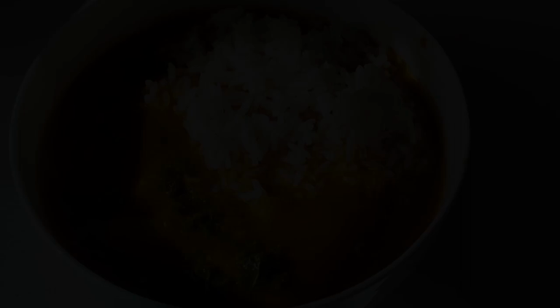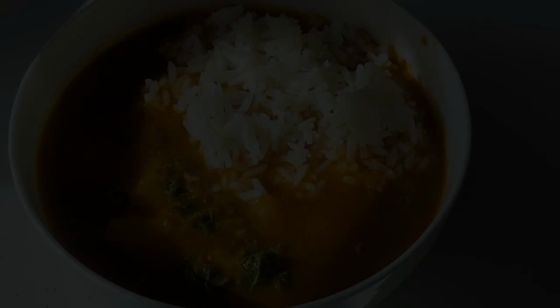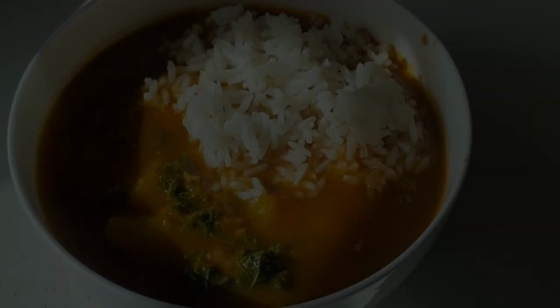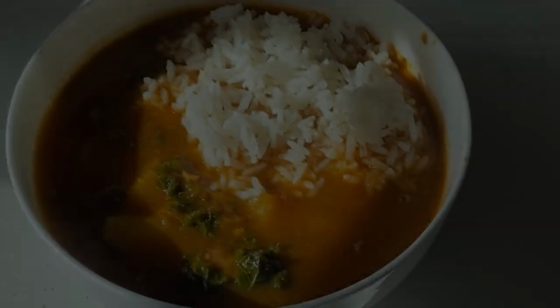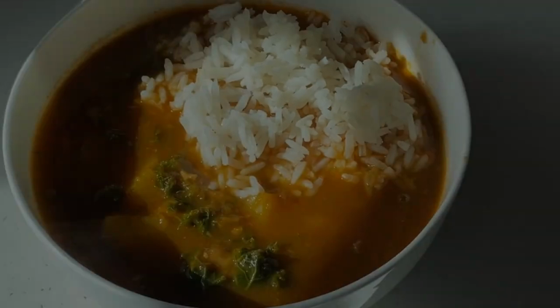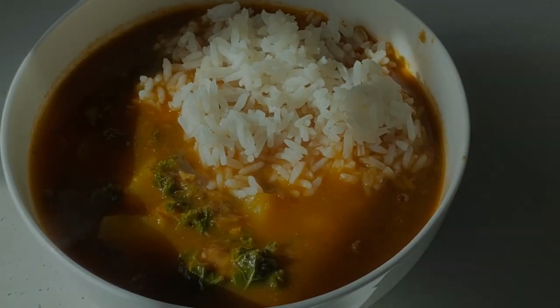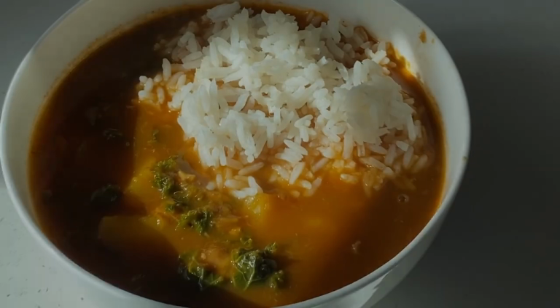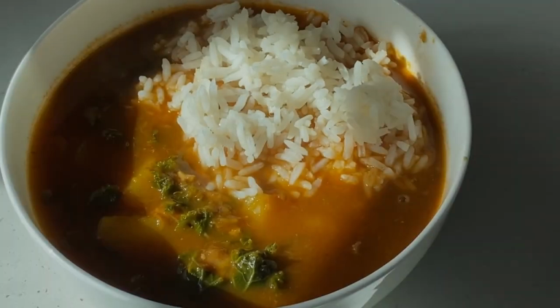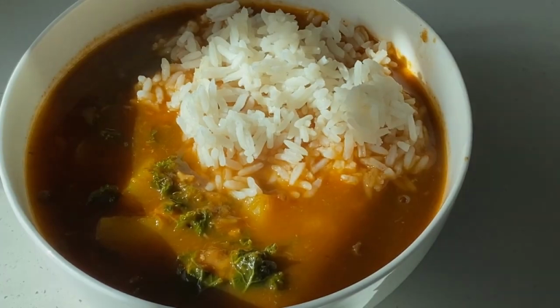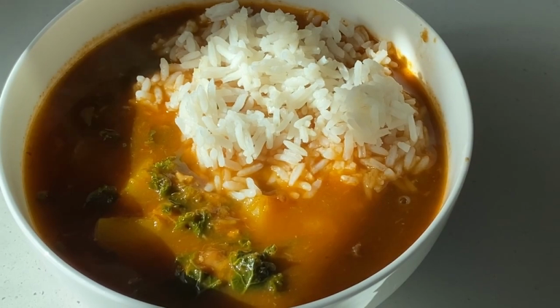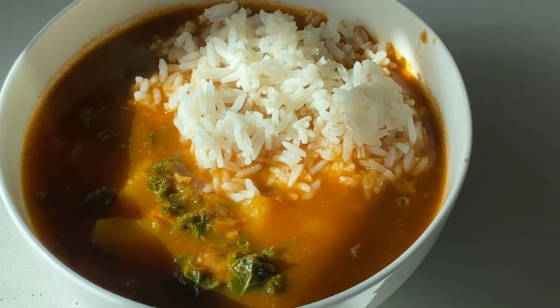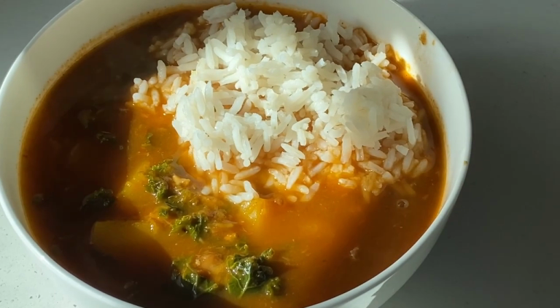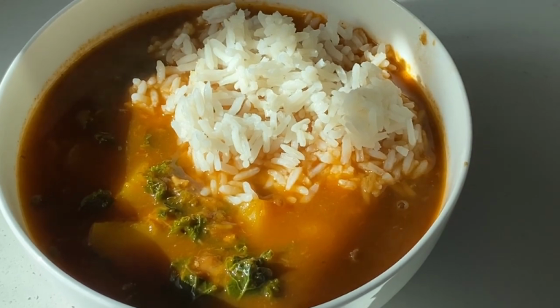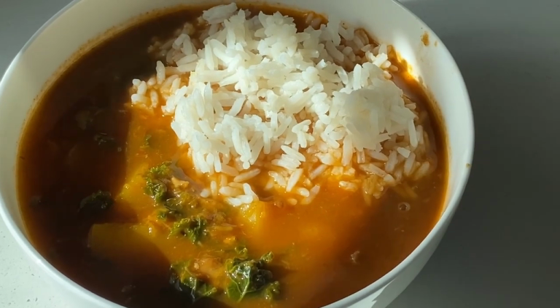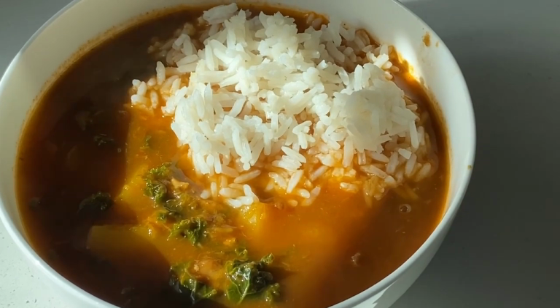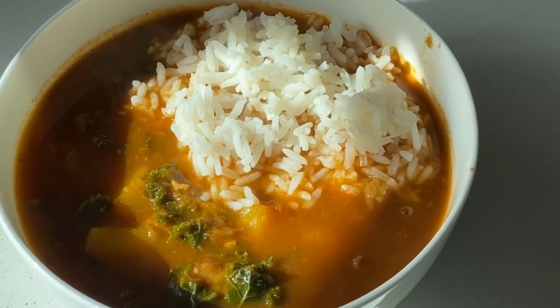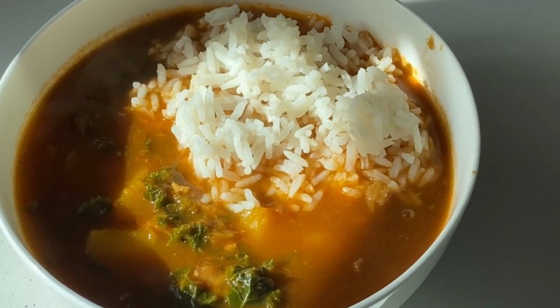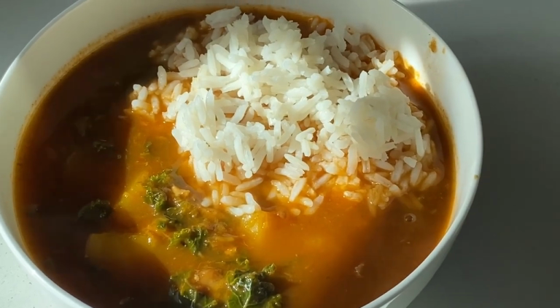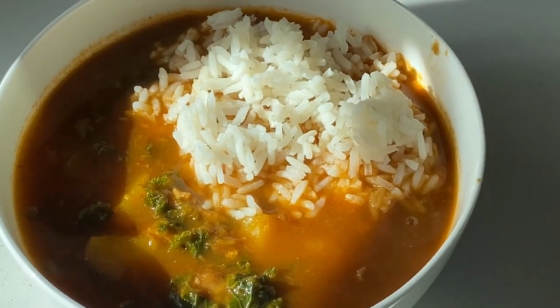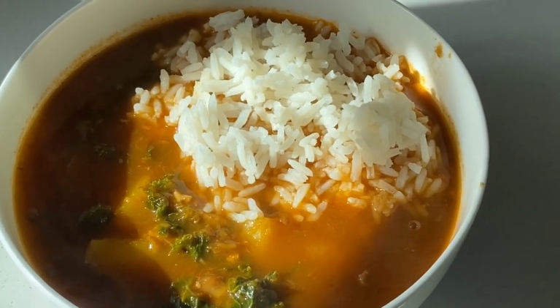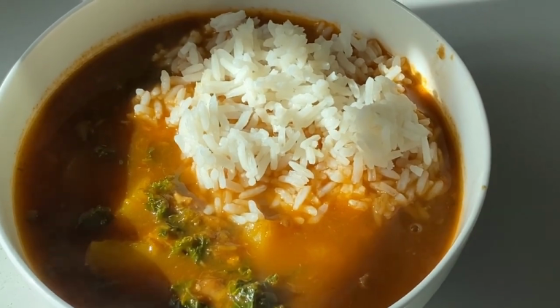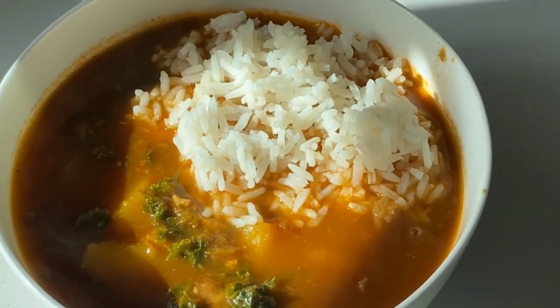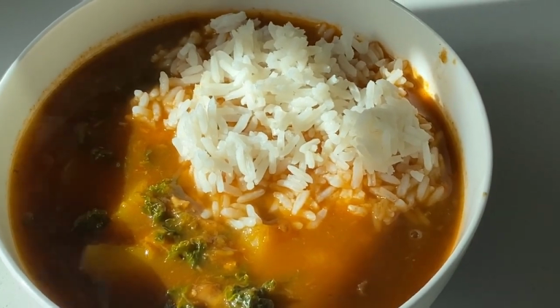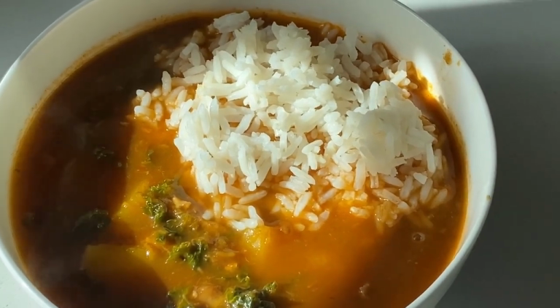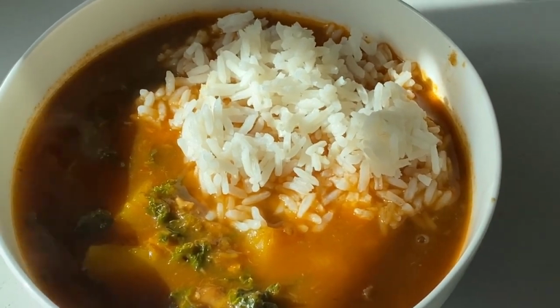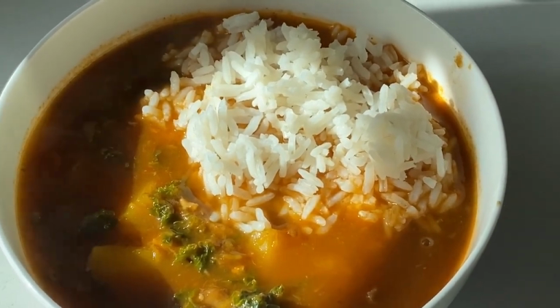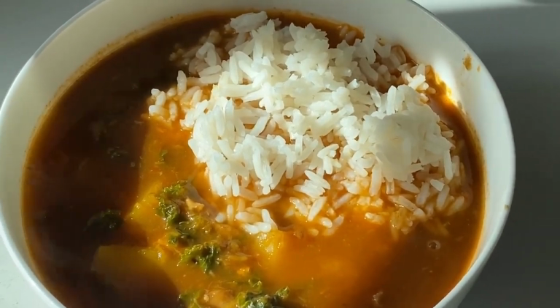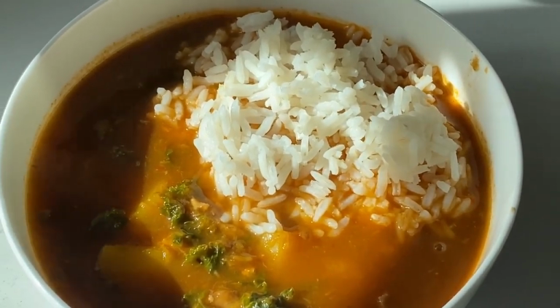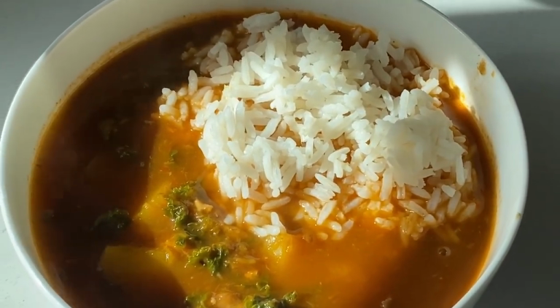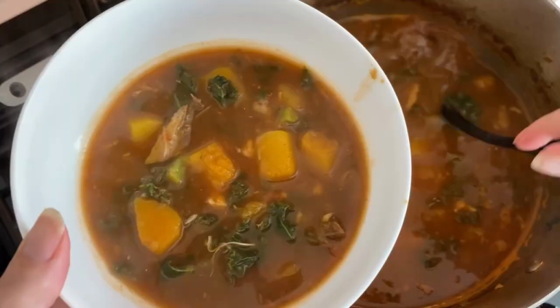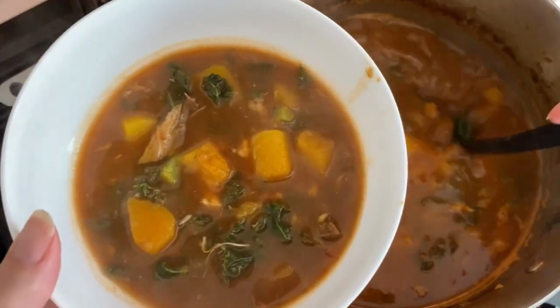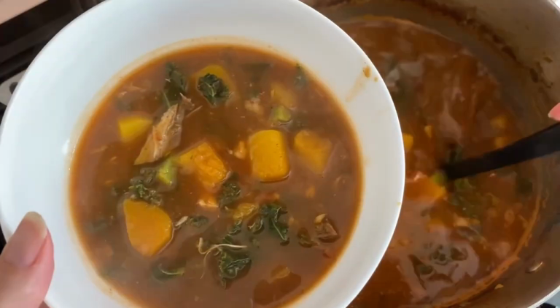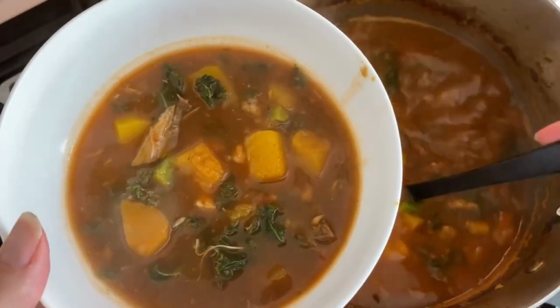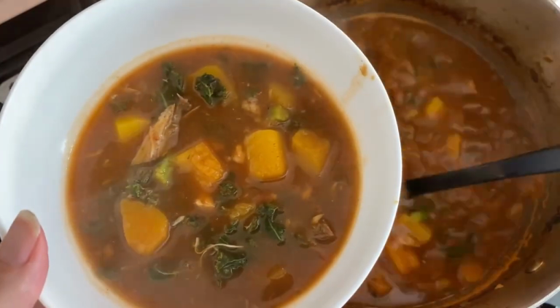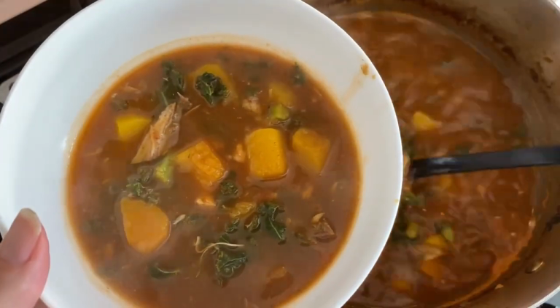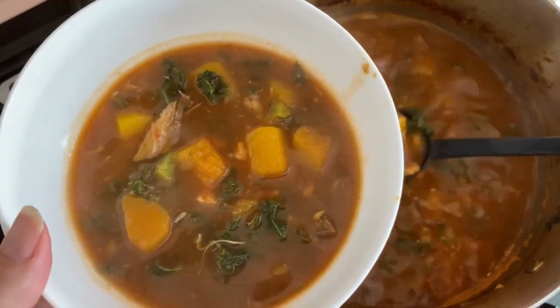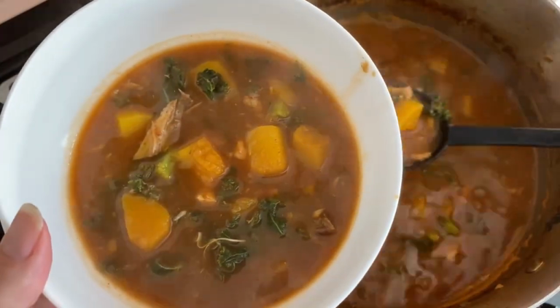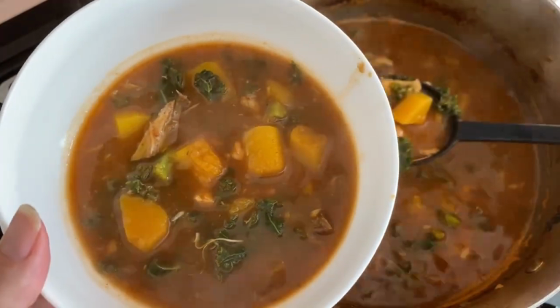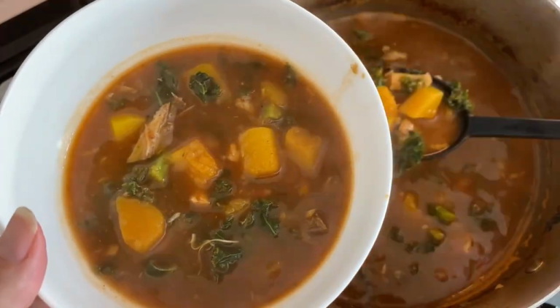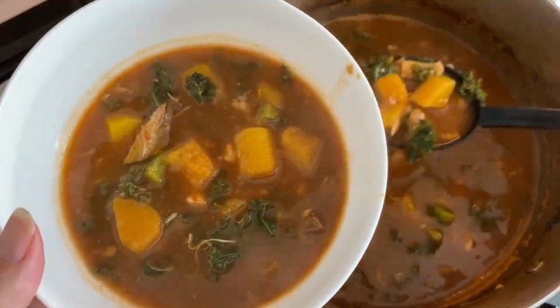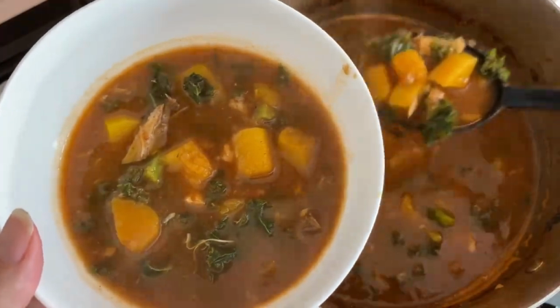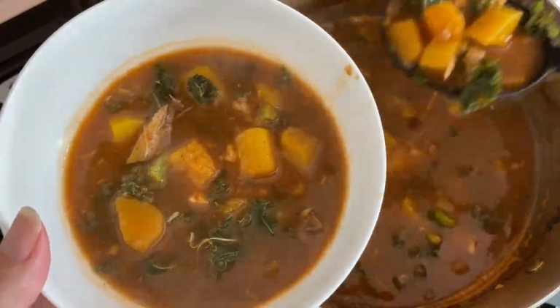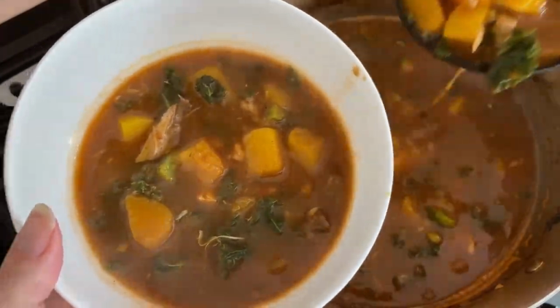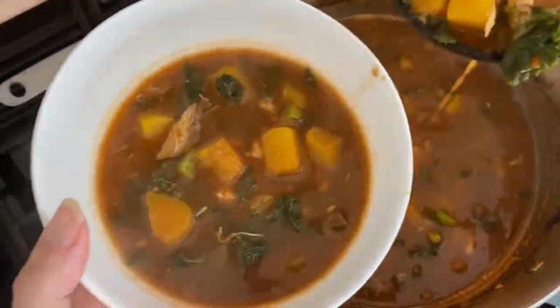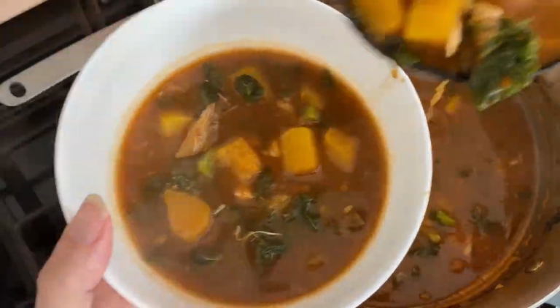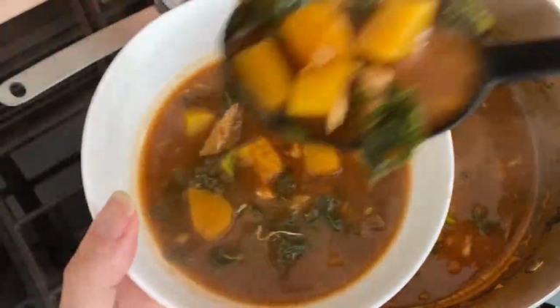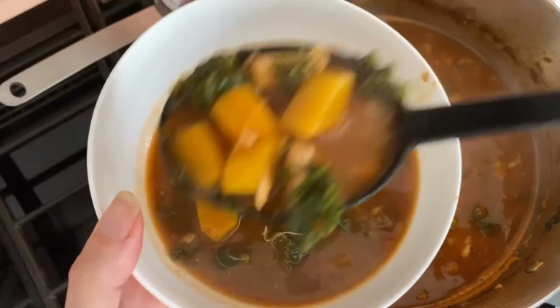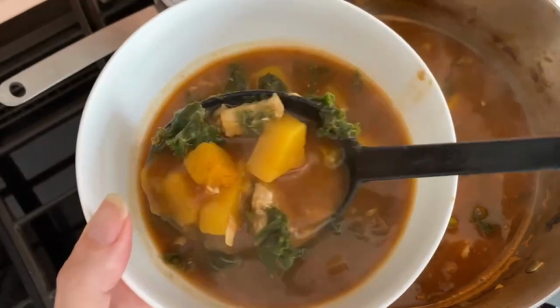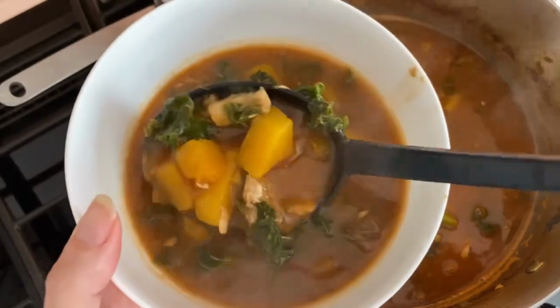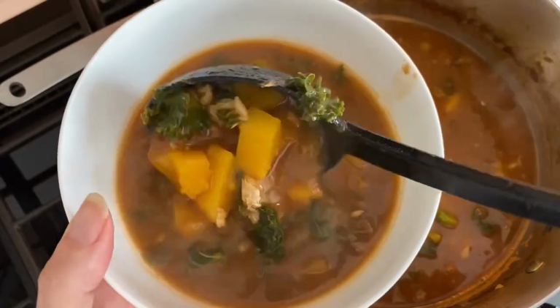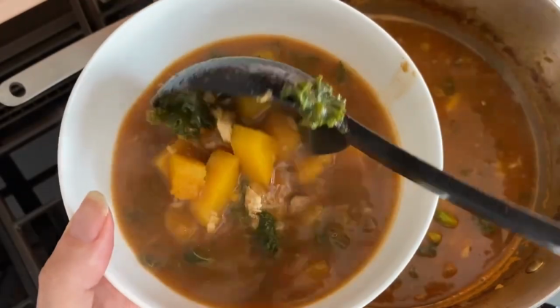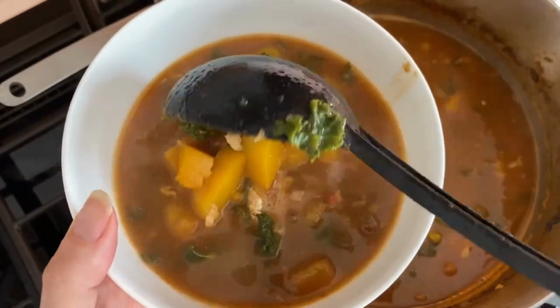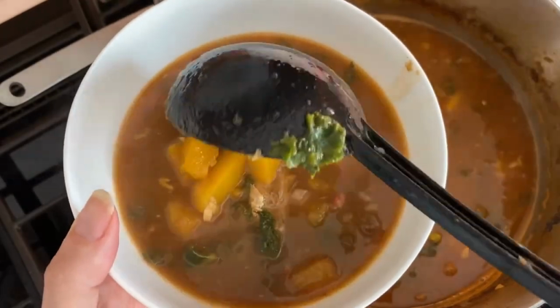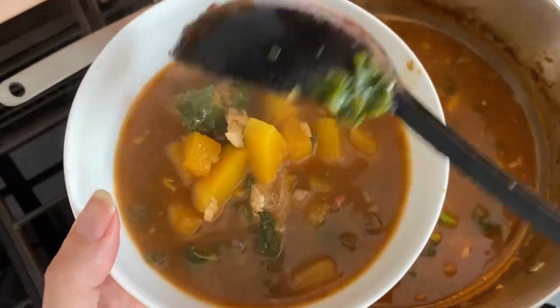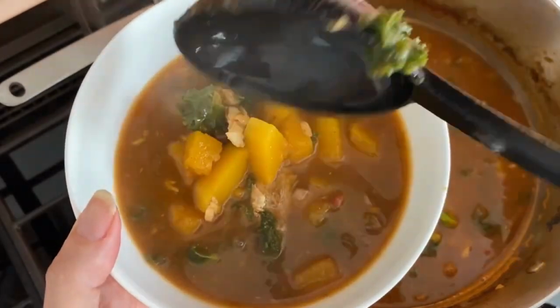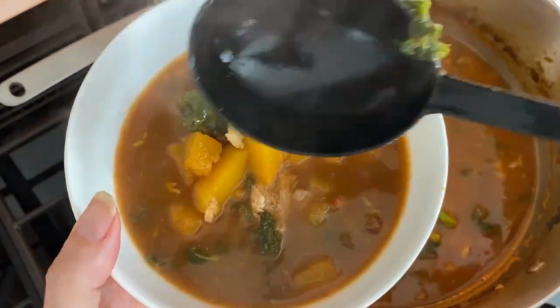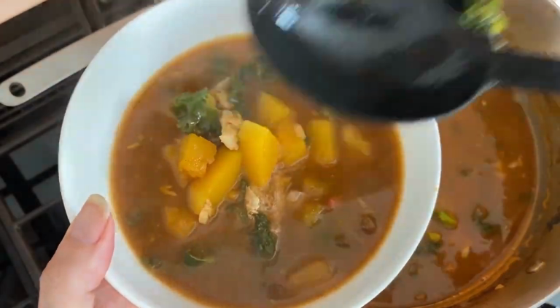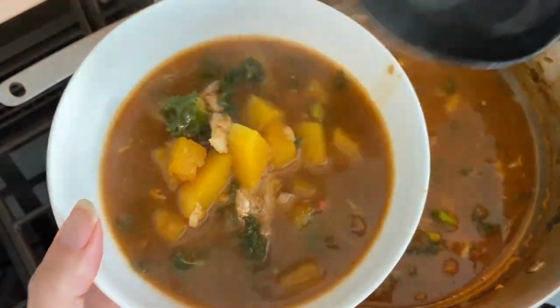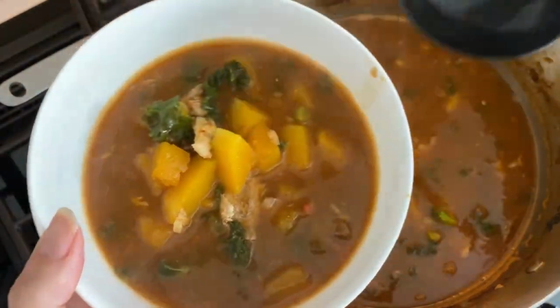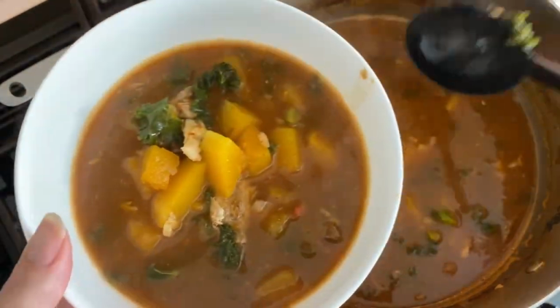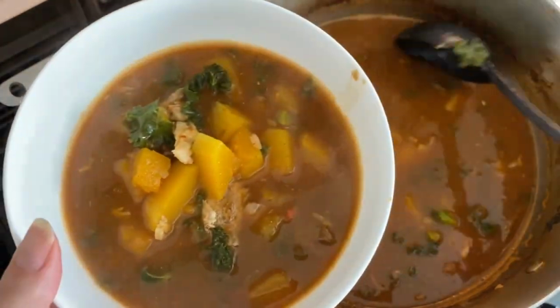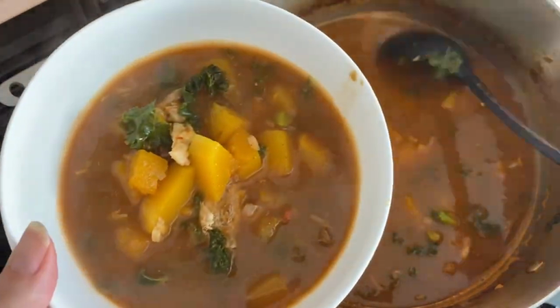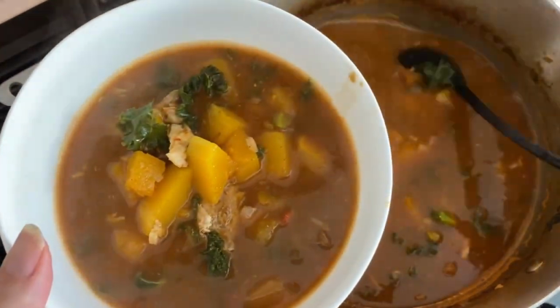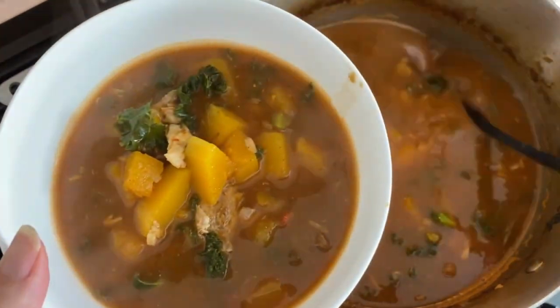Once cooked, soups are a healthy, nutritious one-pot meal on the go that you can have at any time.